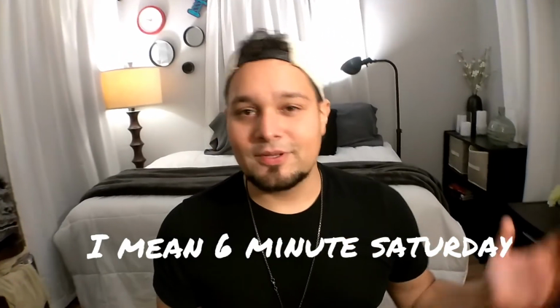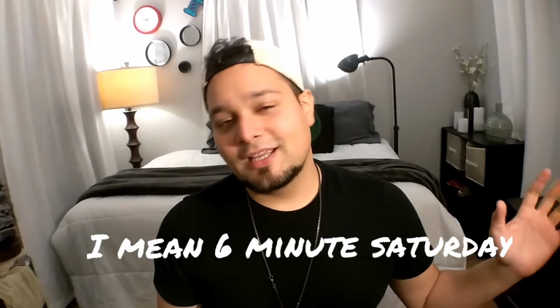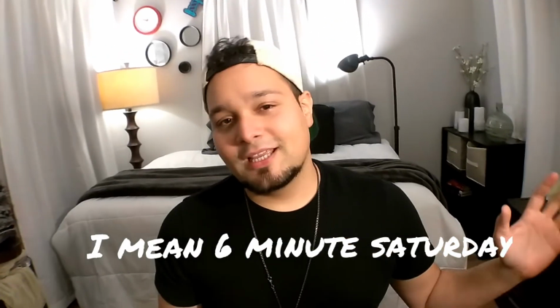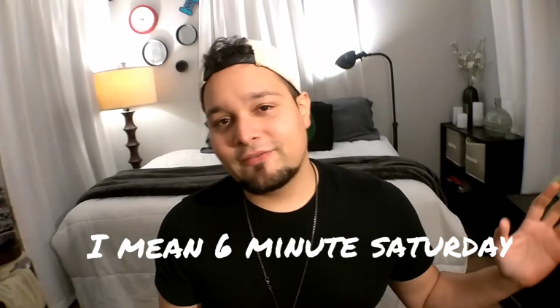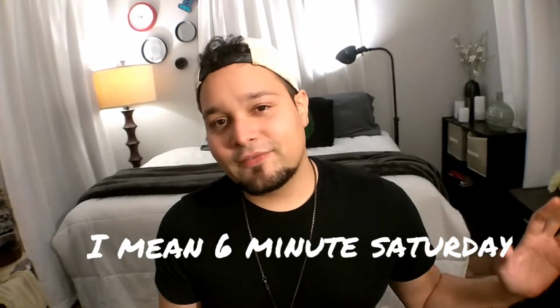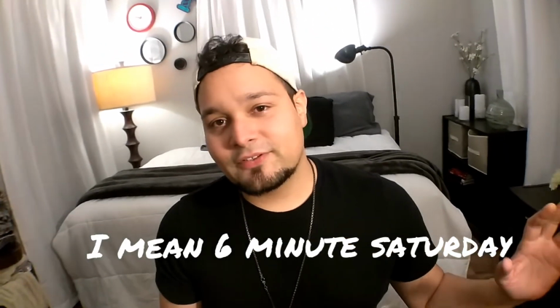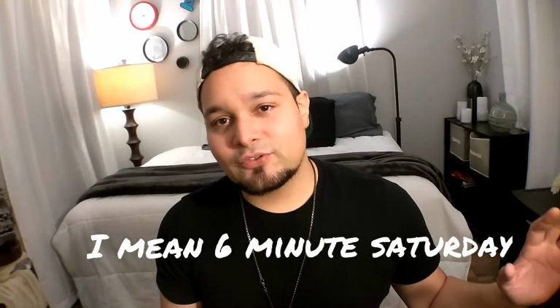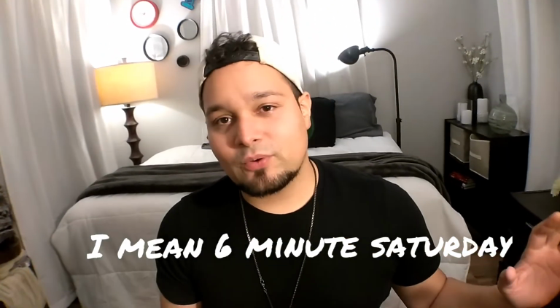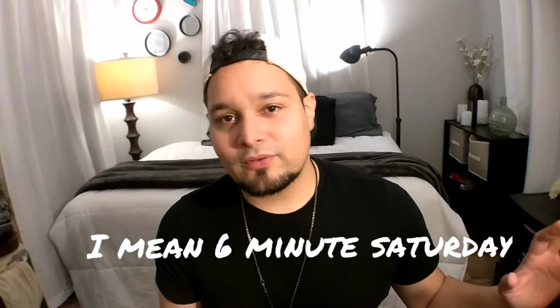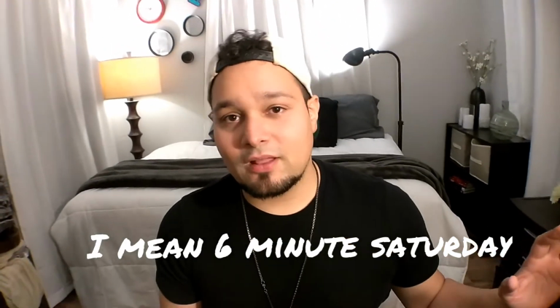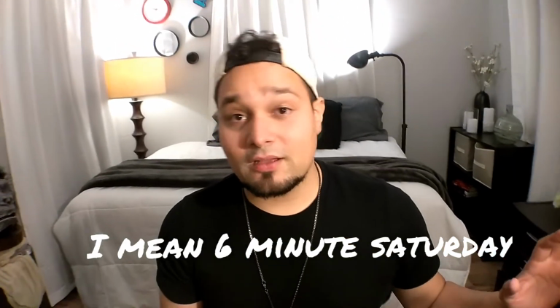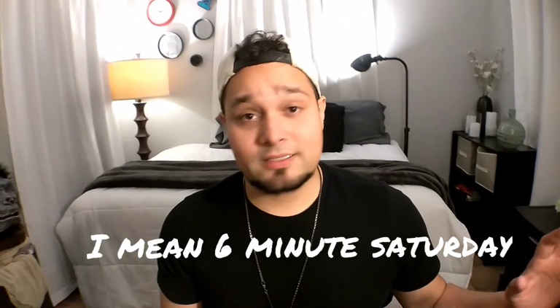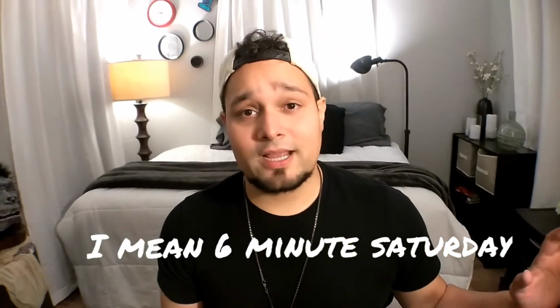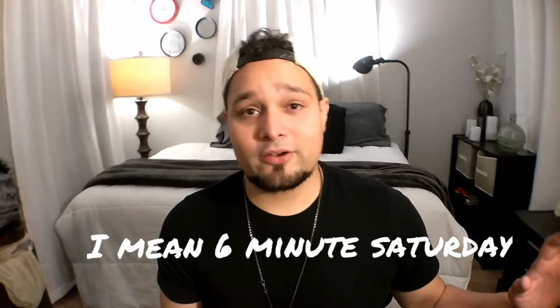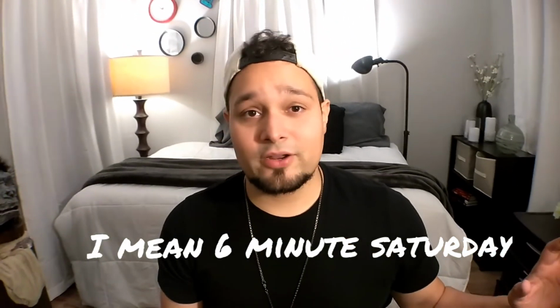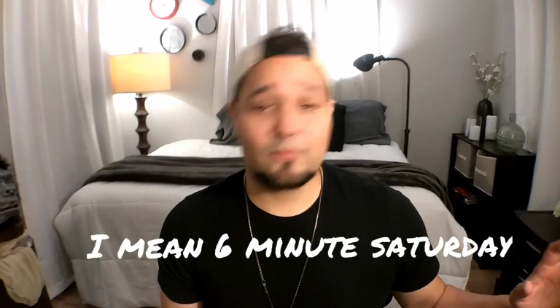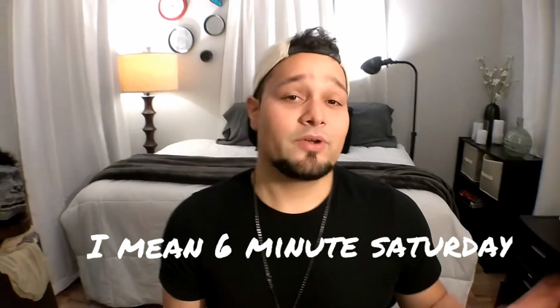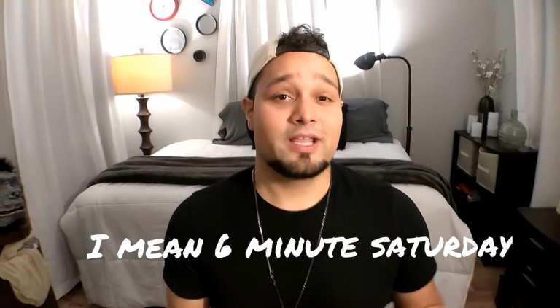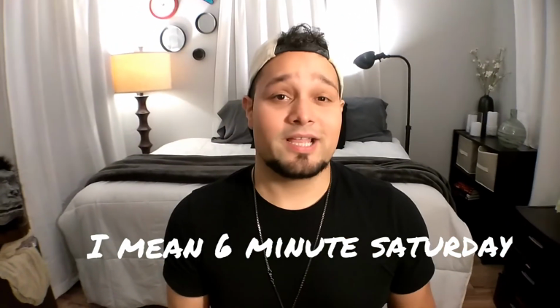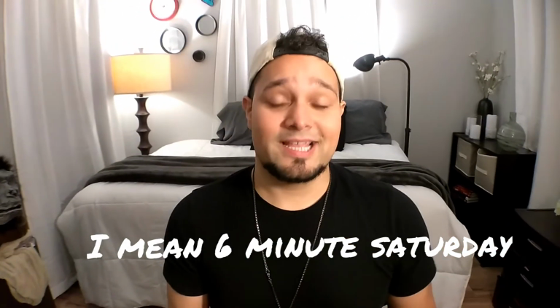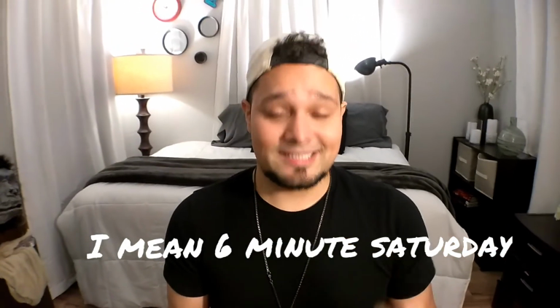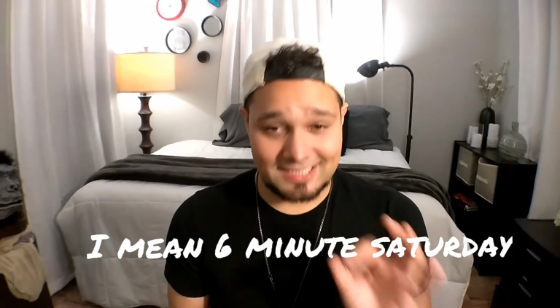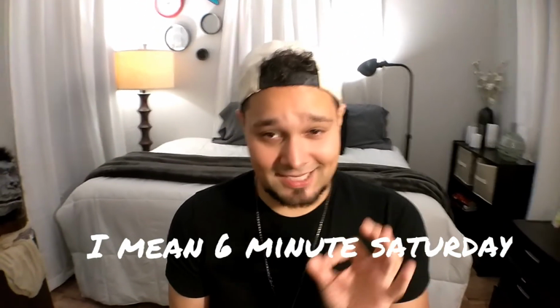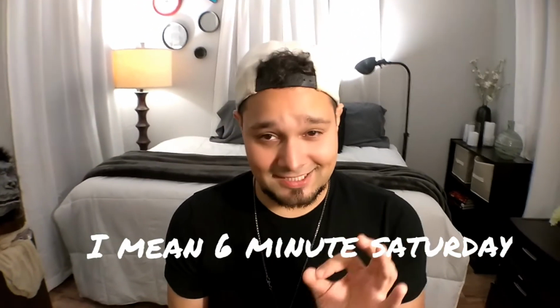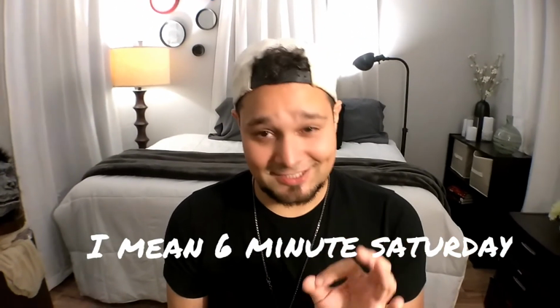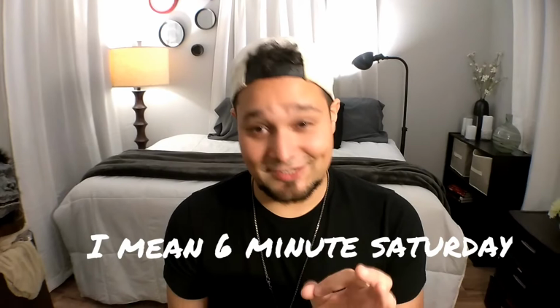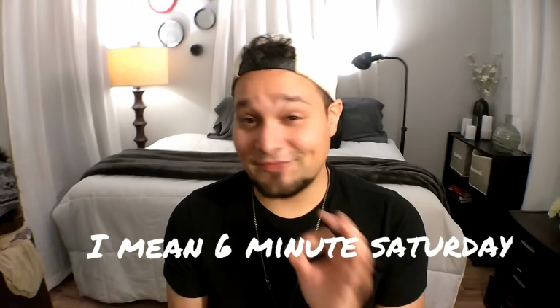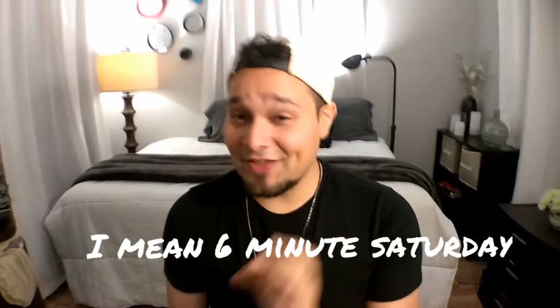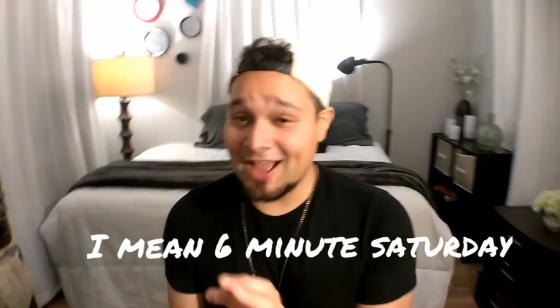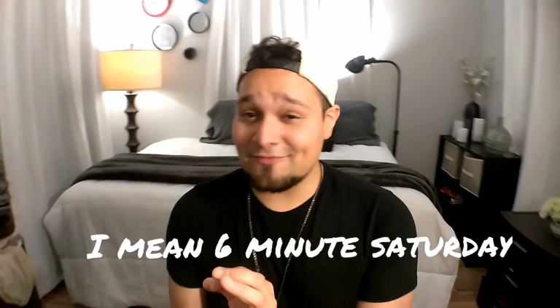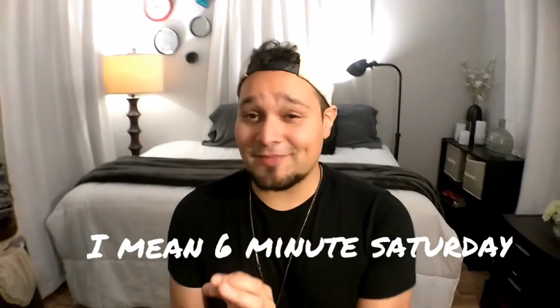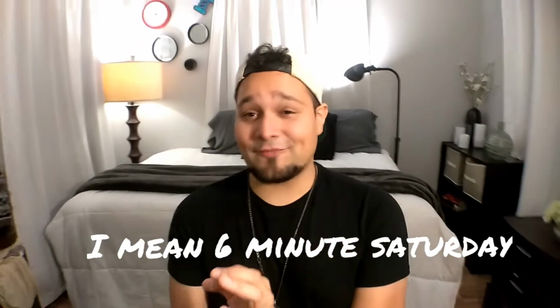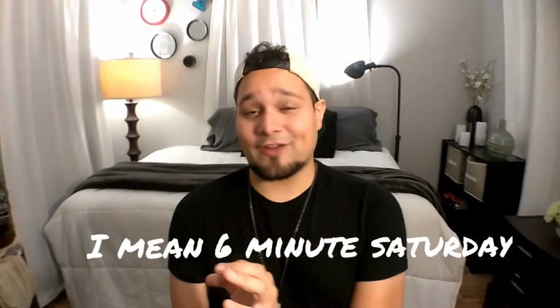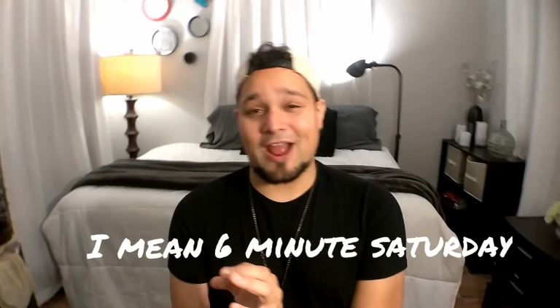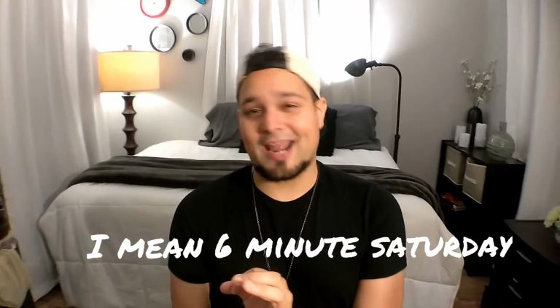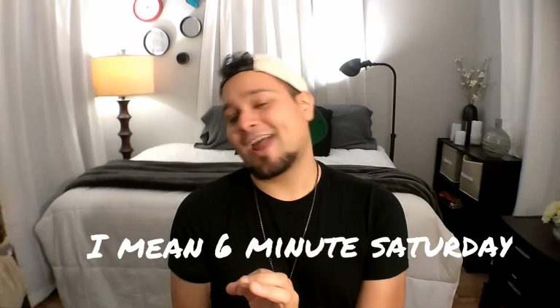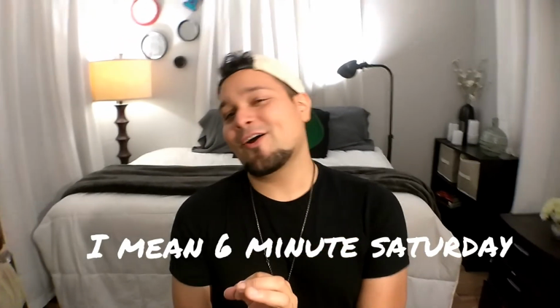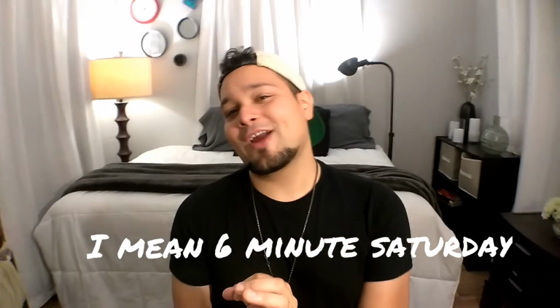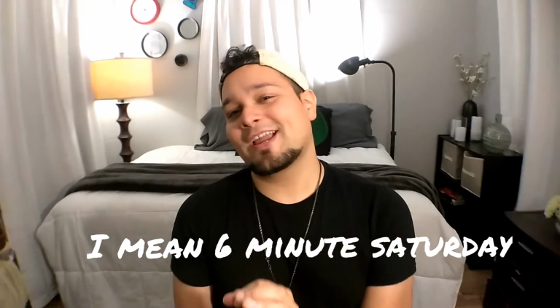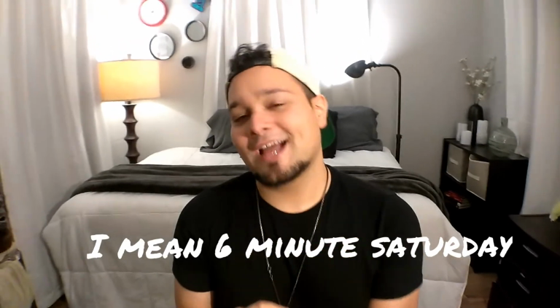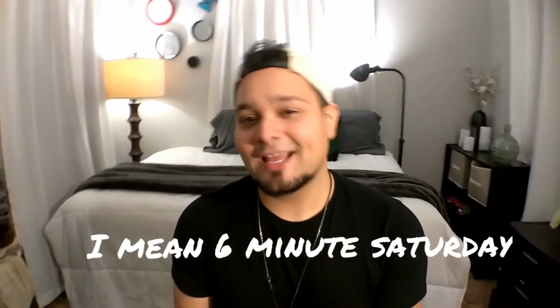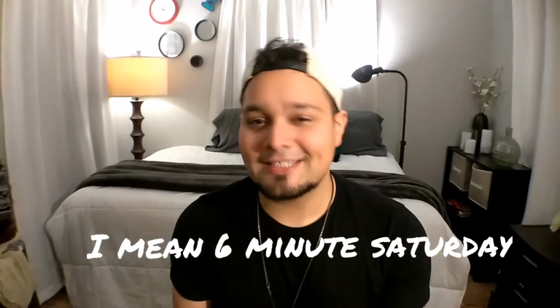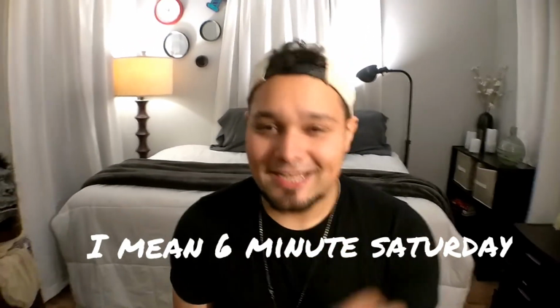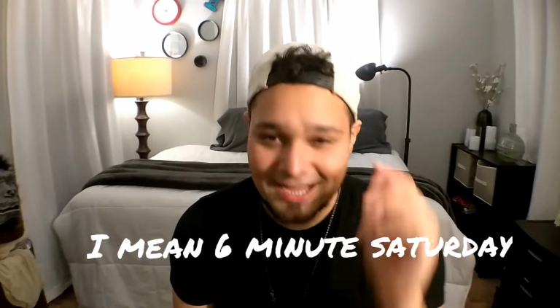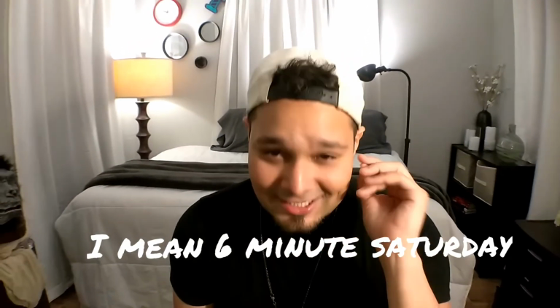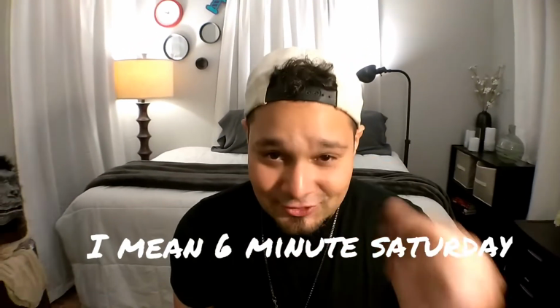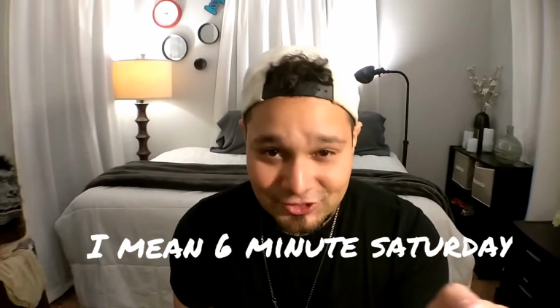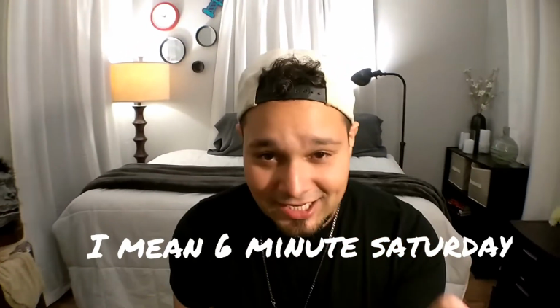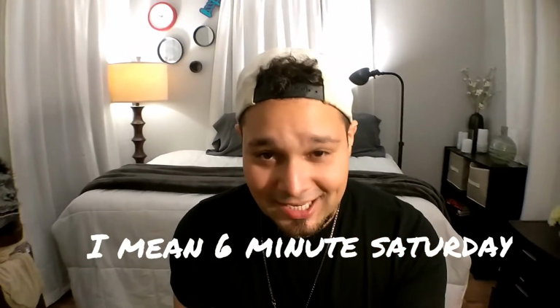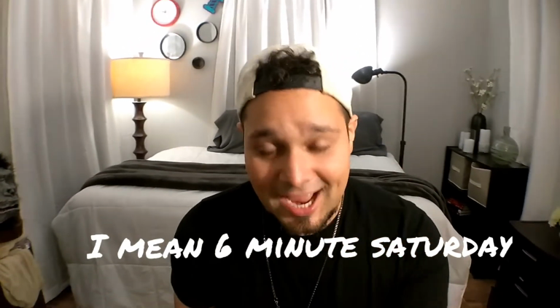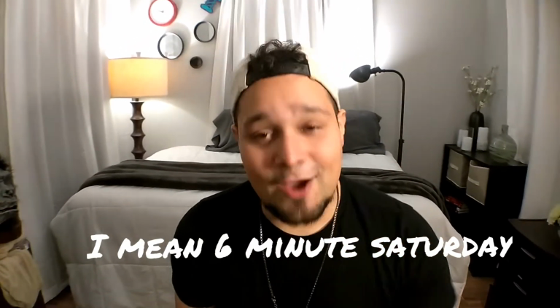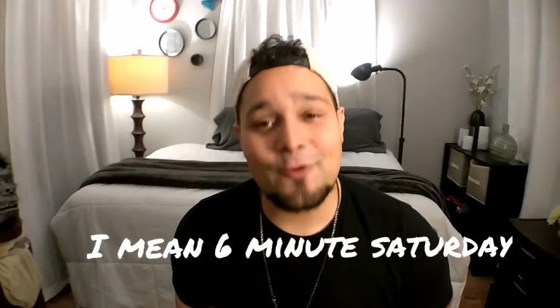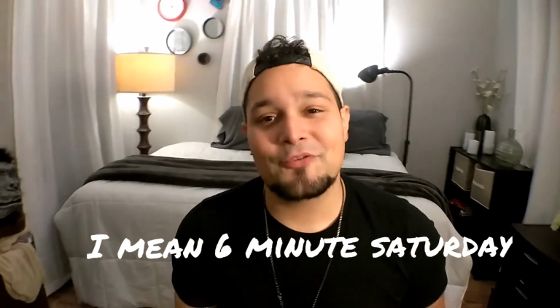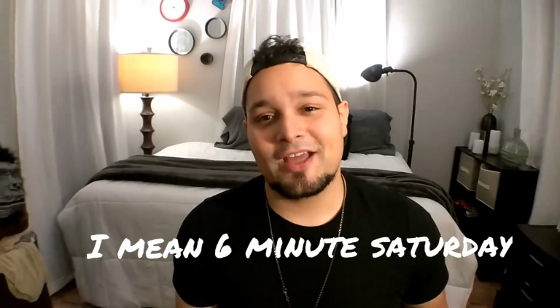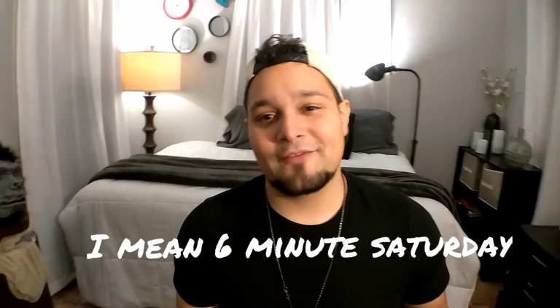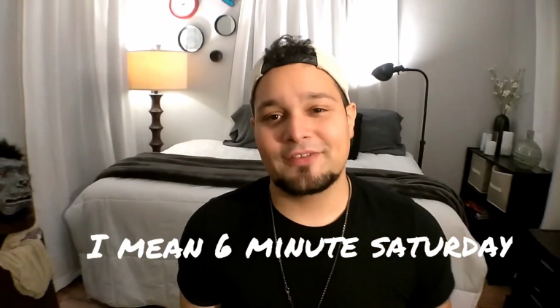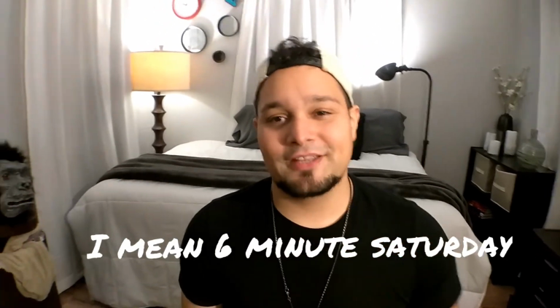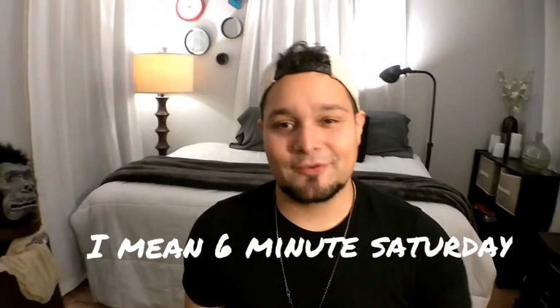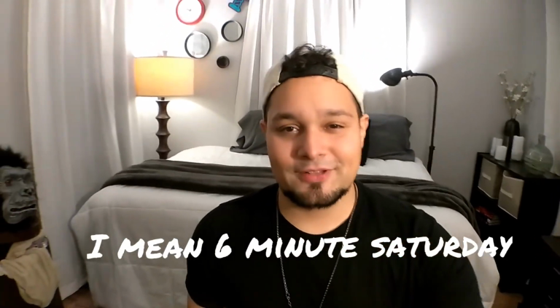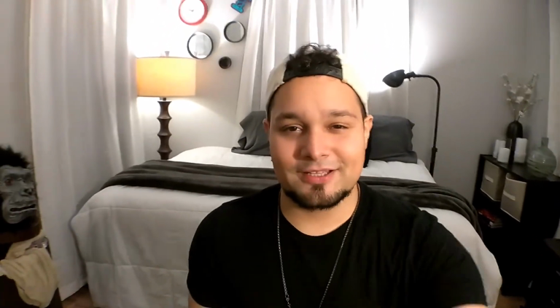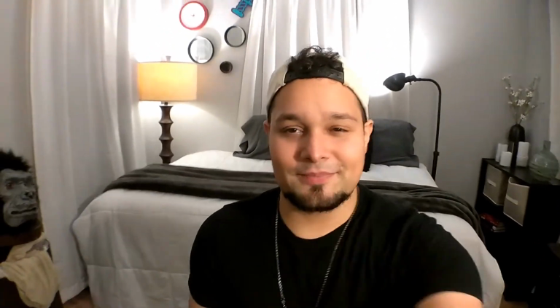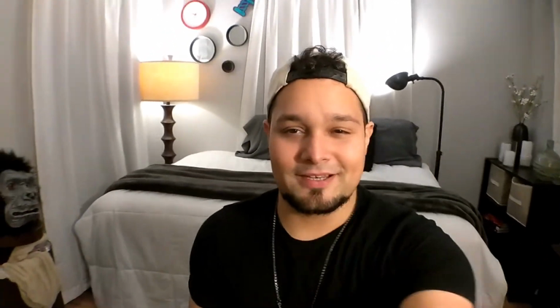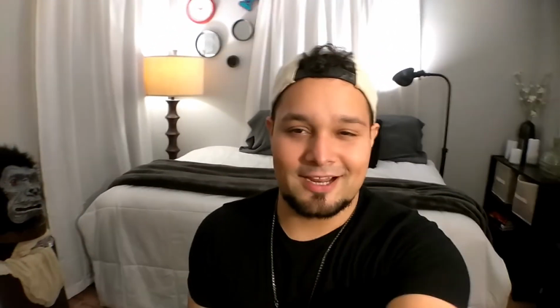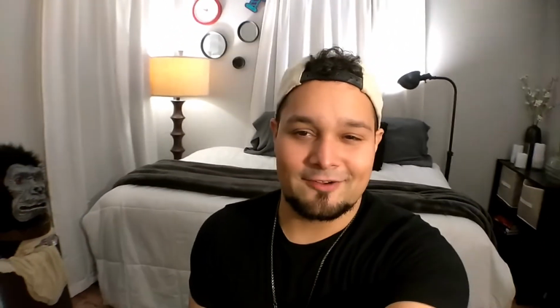Even if it's twelve o'clock Saturday morning, it's technically five-minute Friday. Alright guys, check out that video clip now.